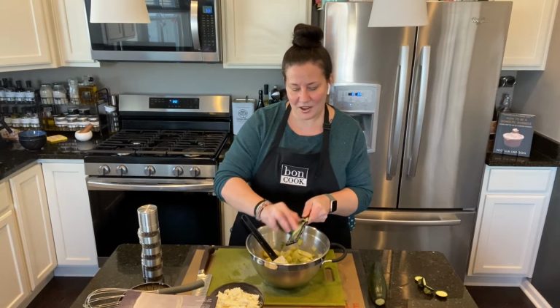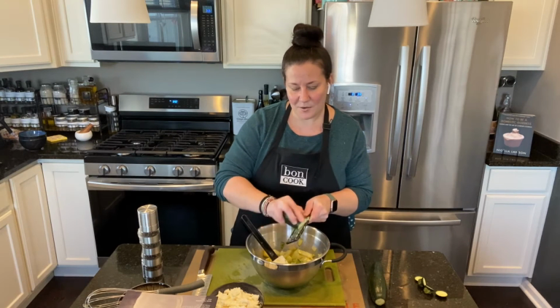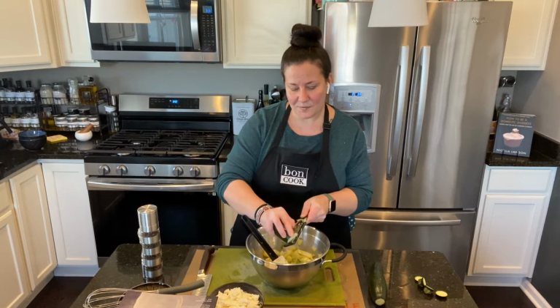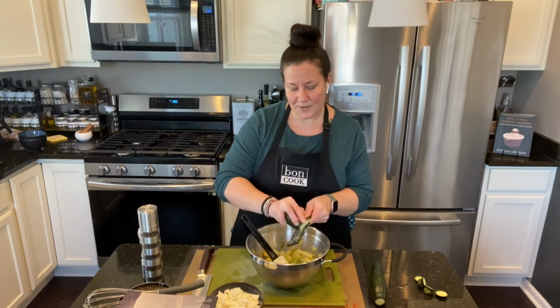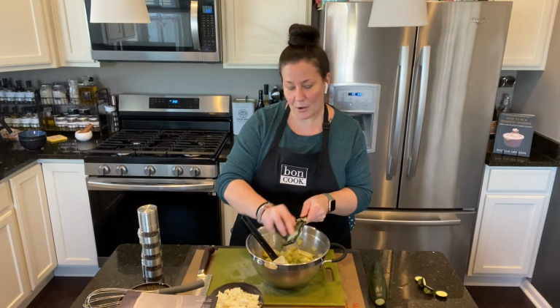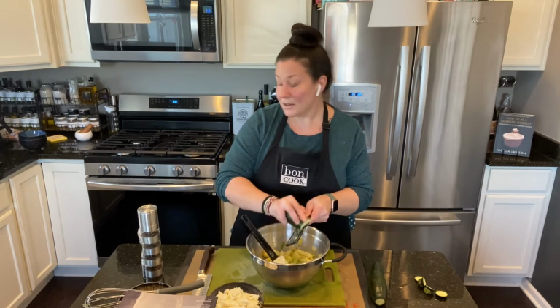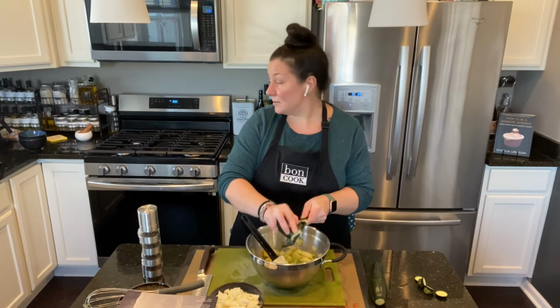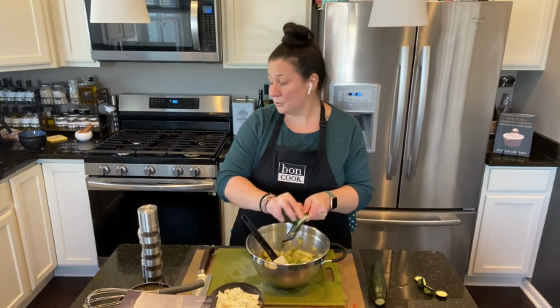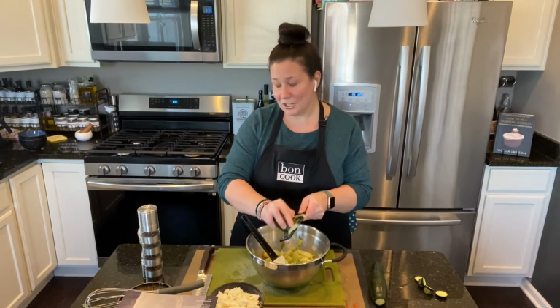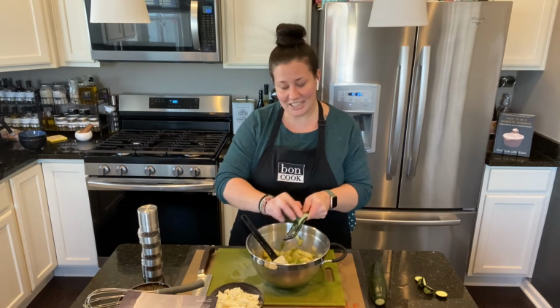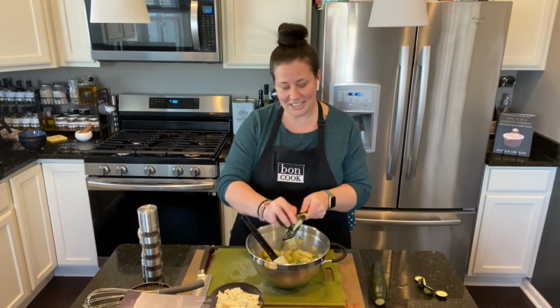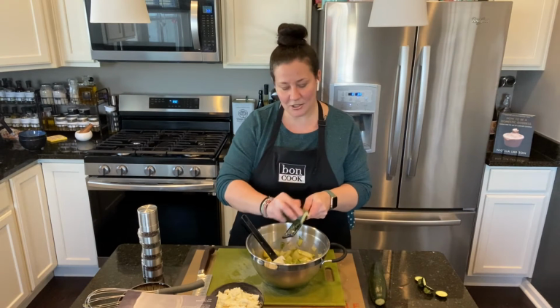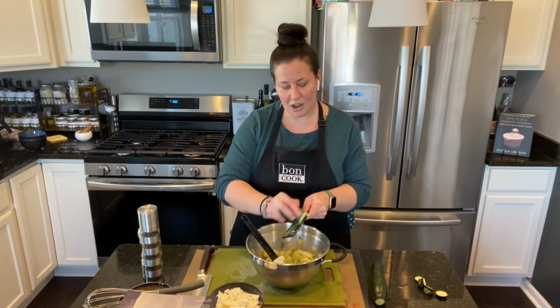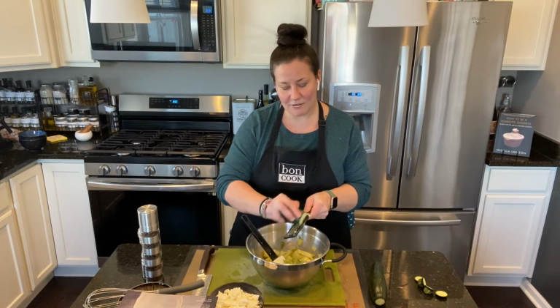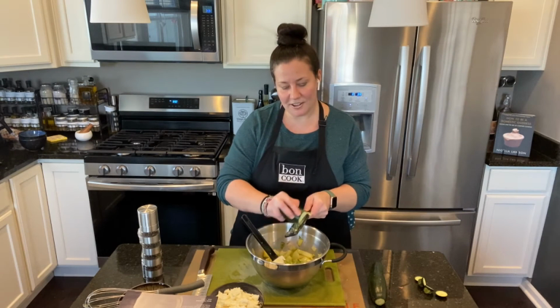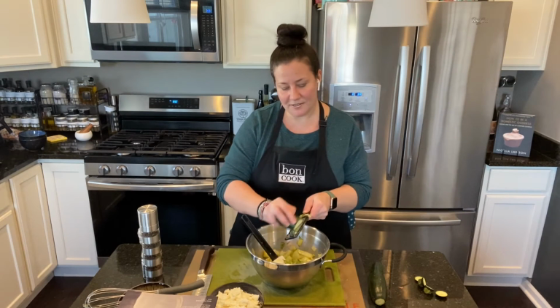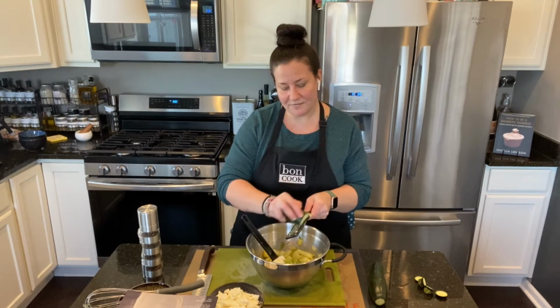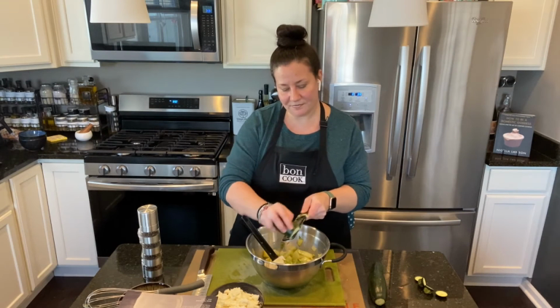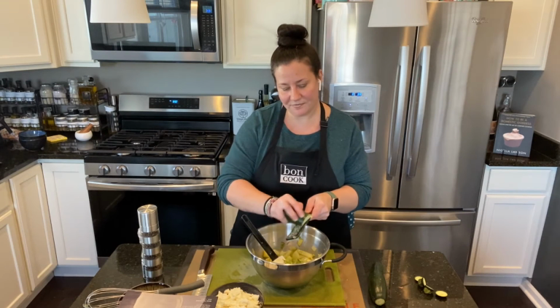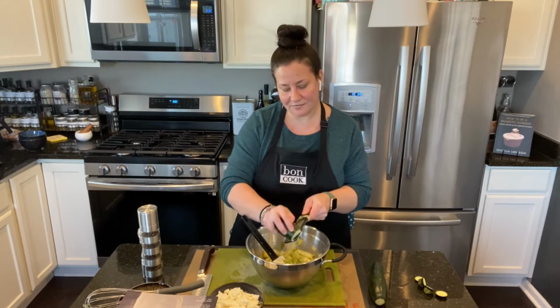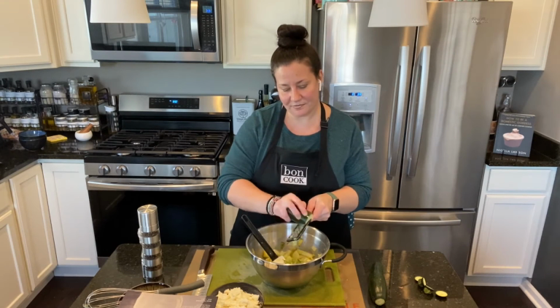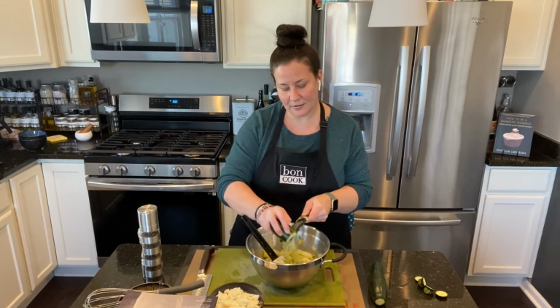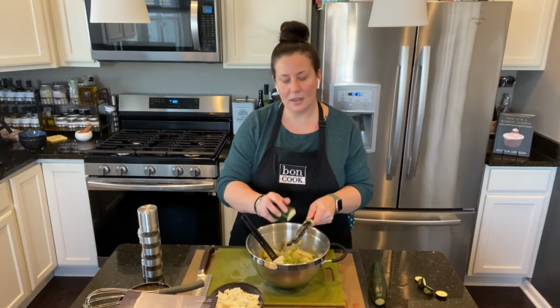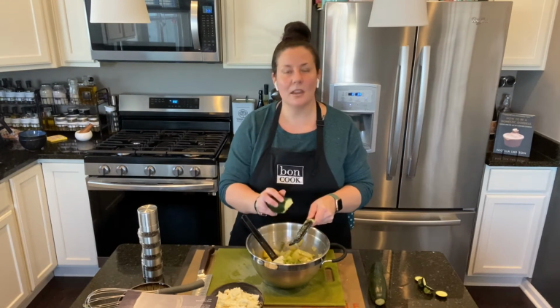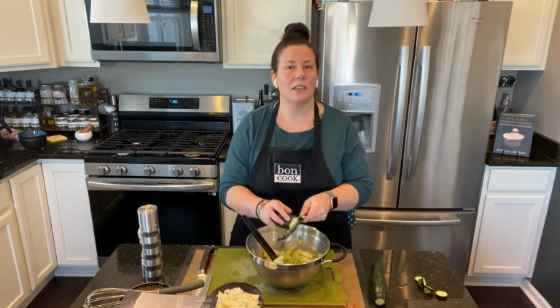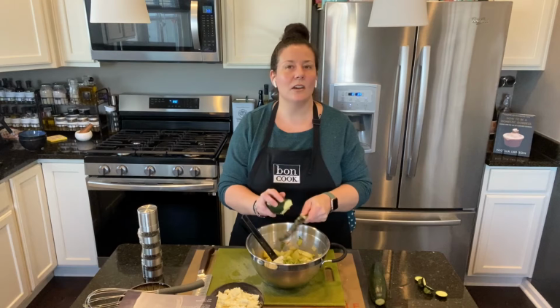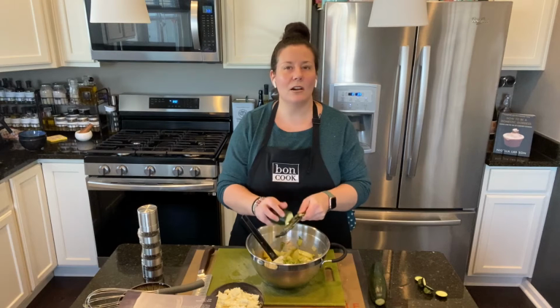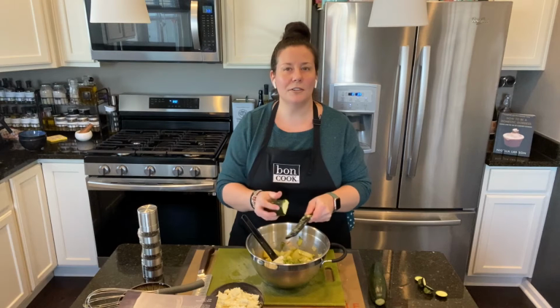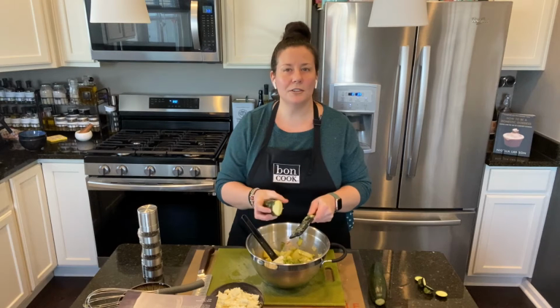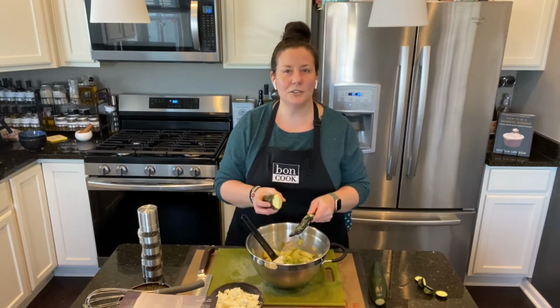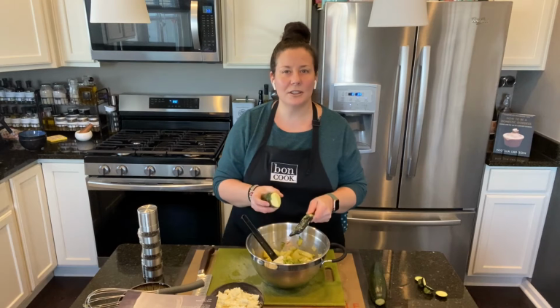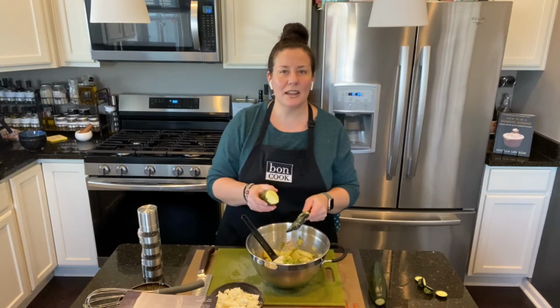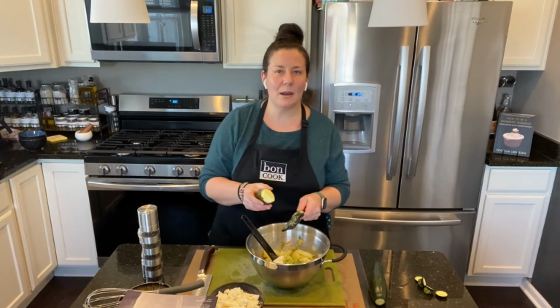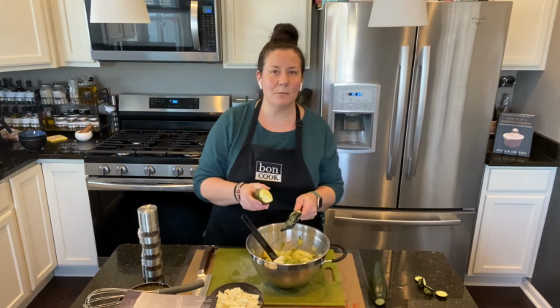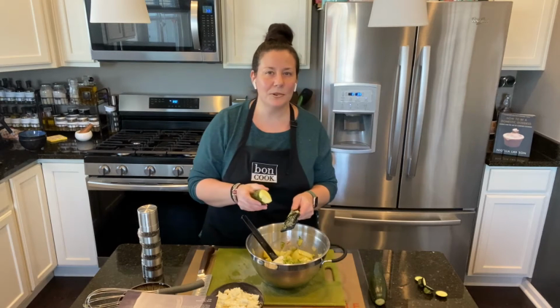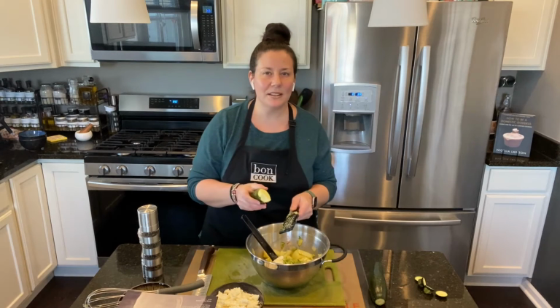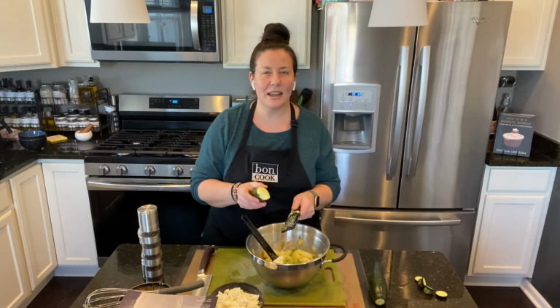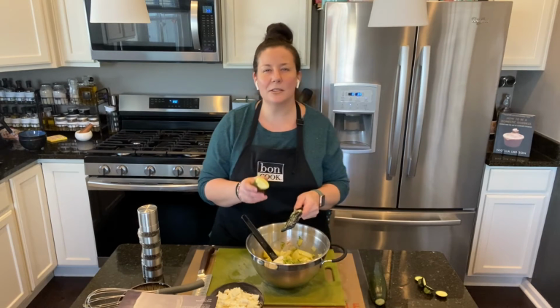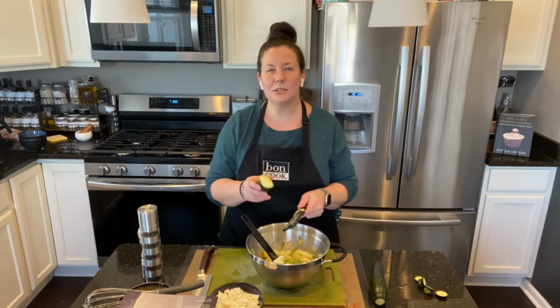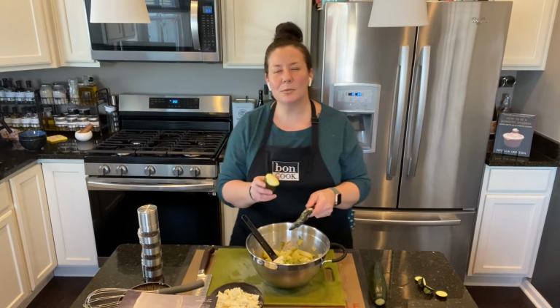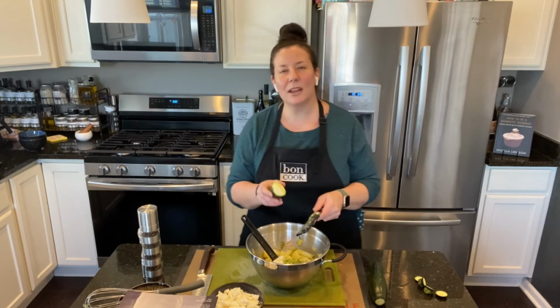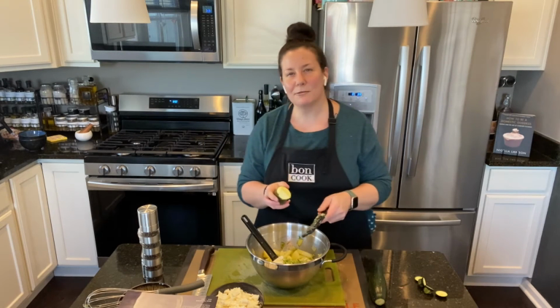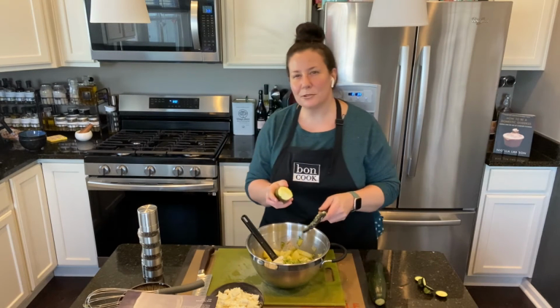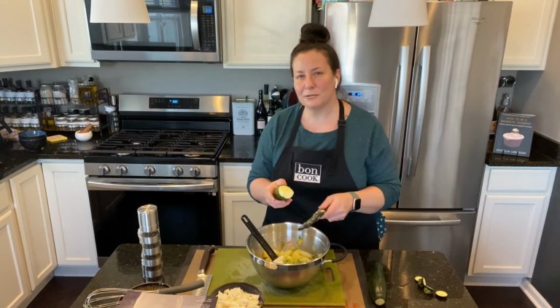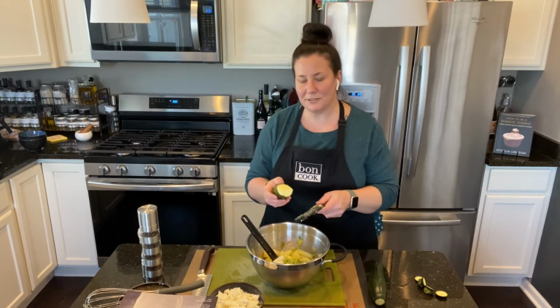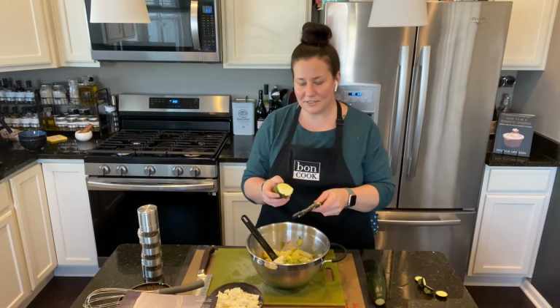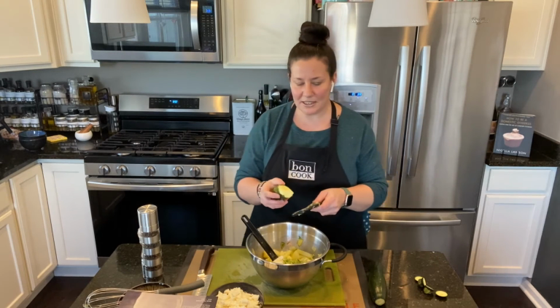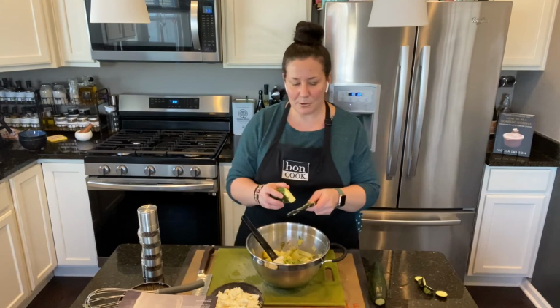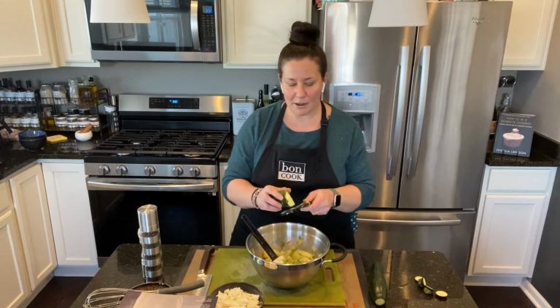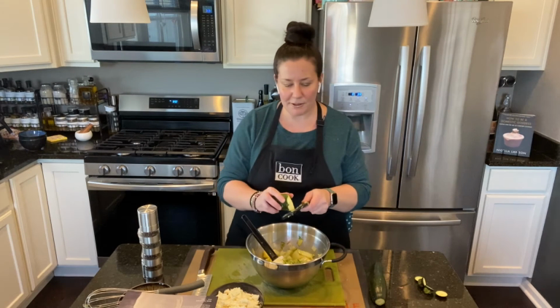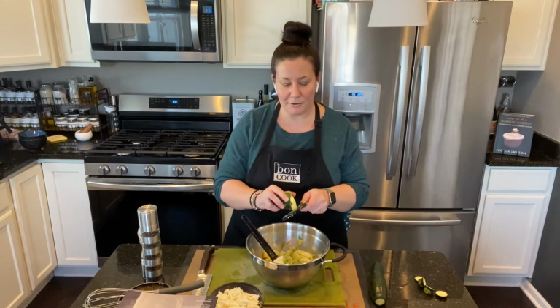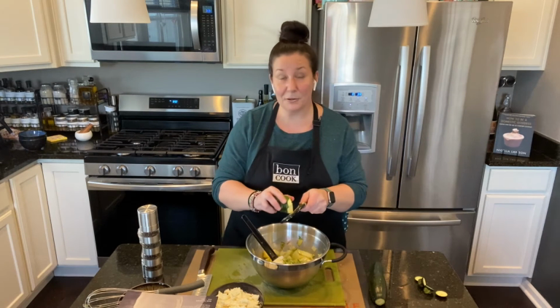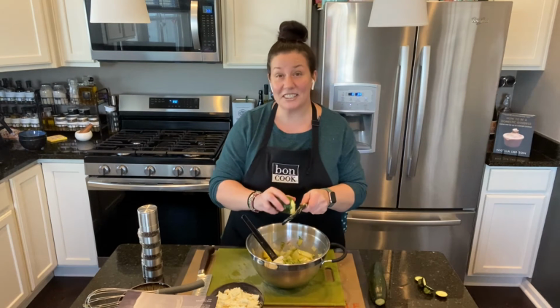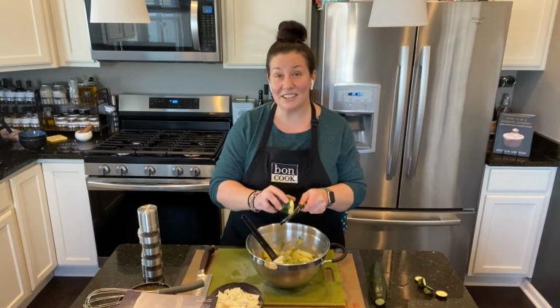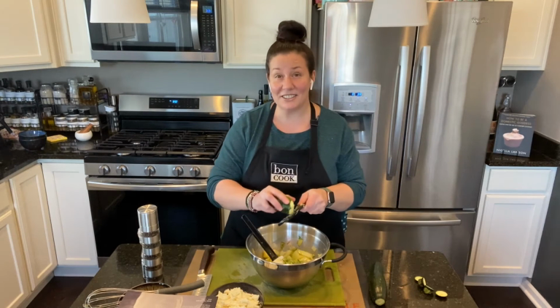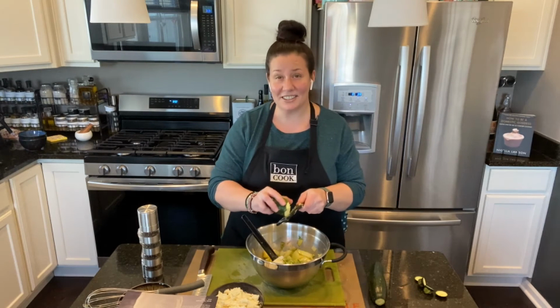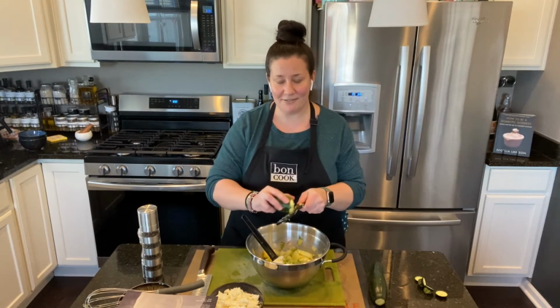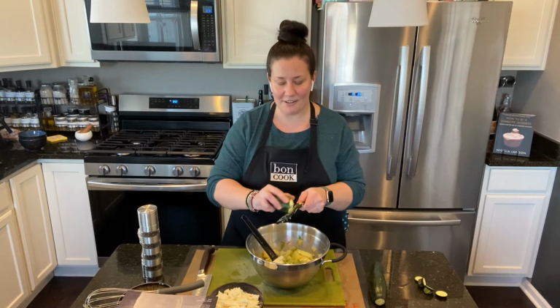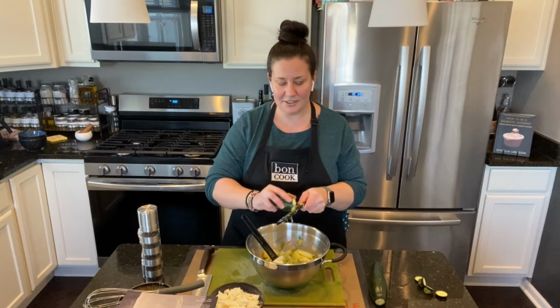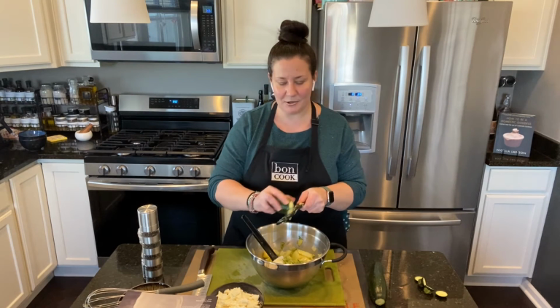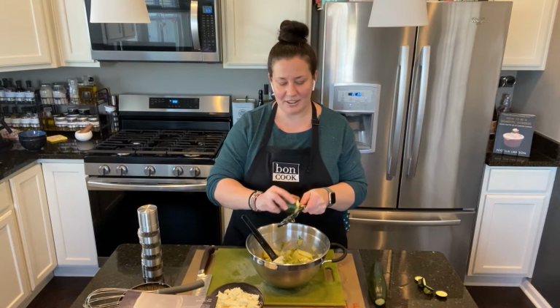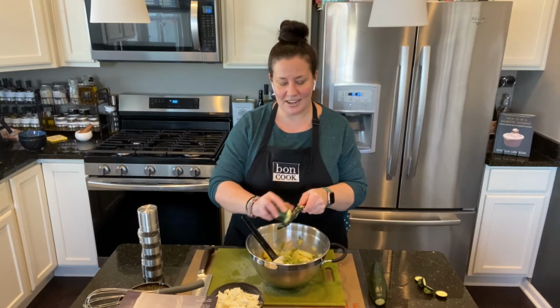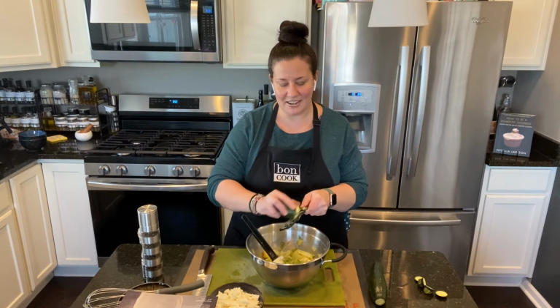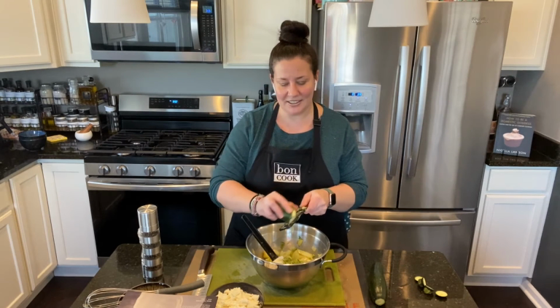I already preheated the oven. I used to put it at 350 but I think 375°F is quite nice.